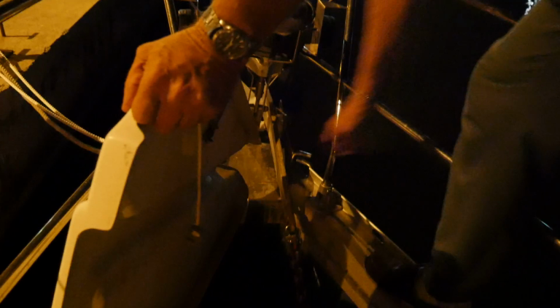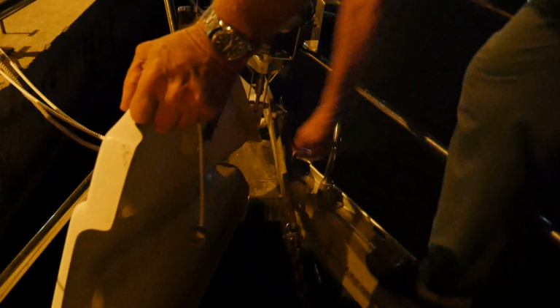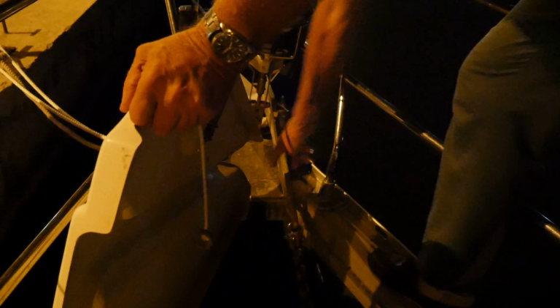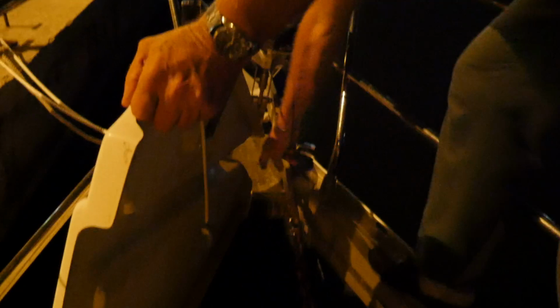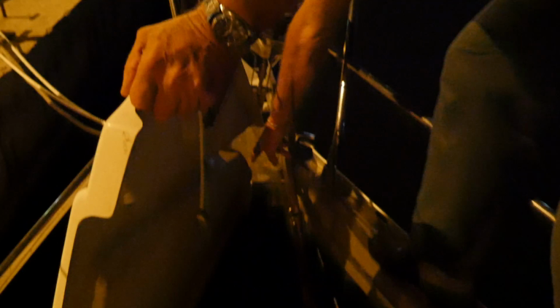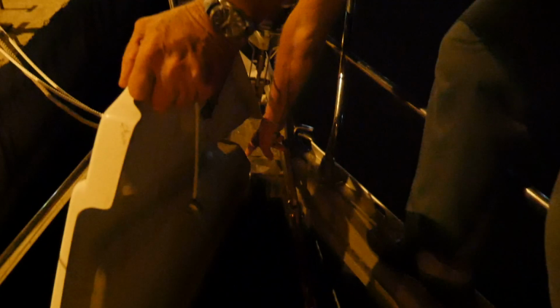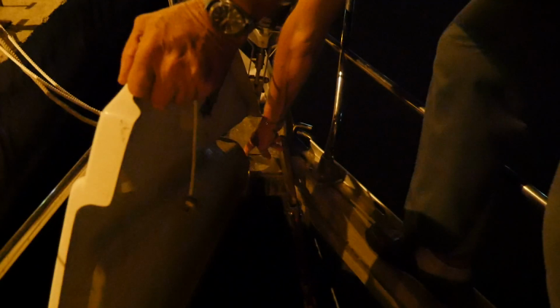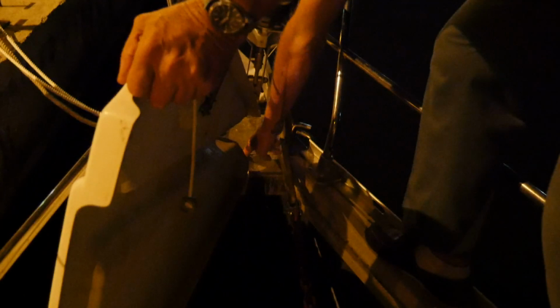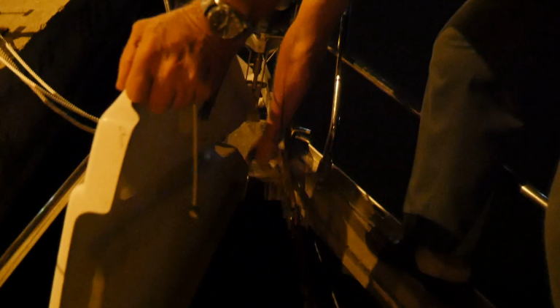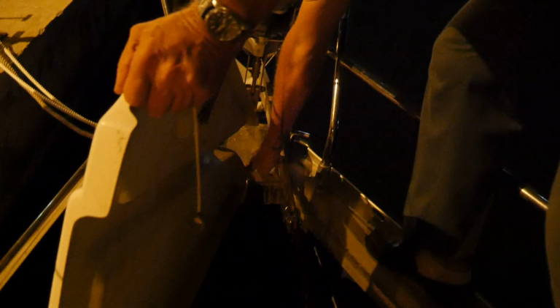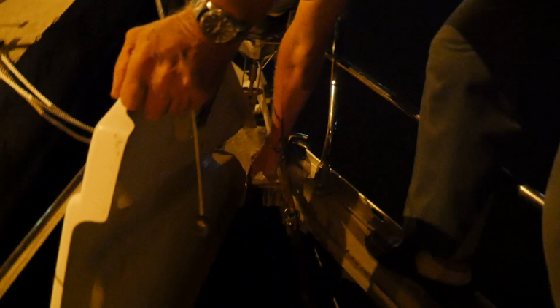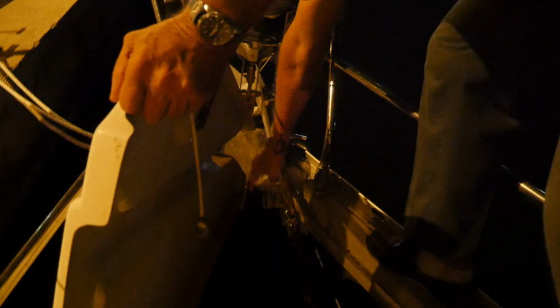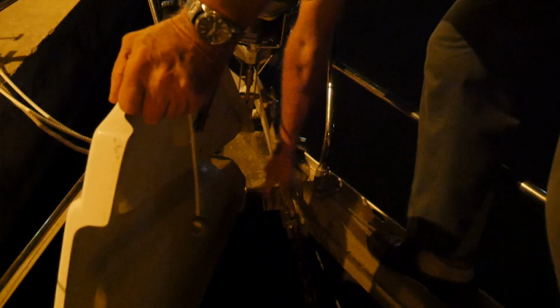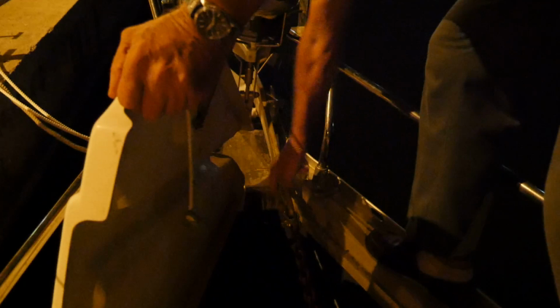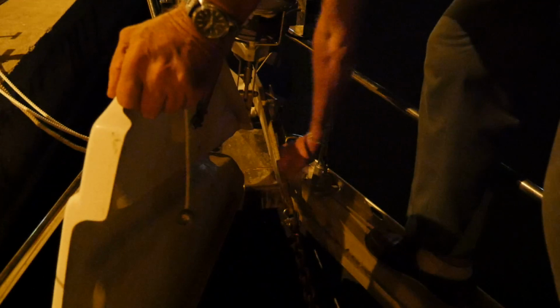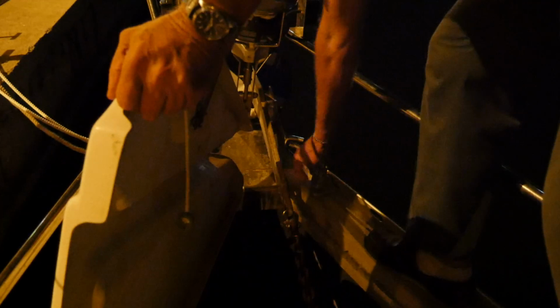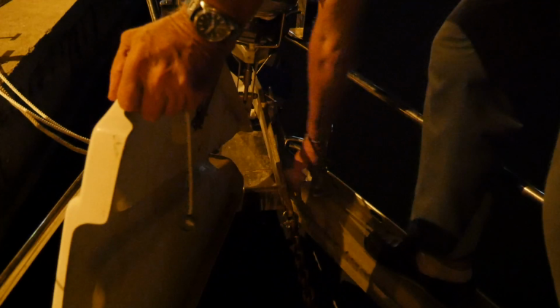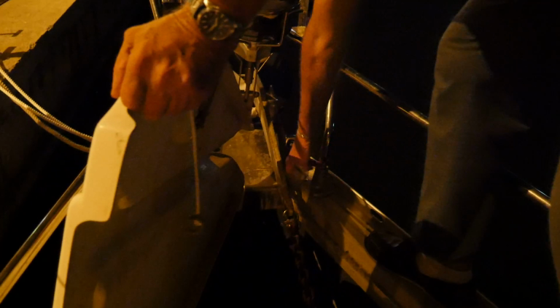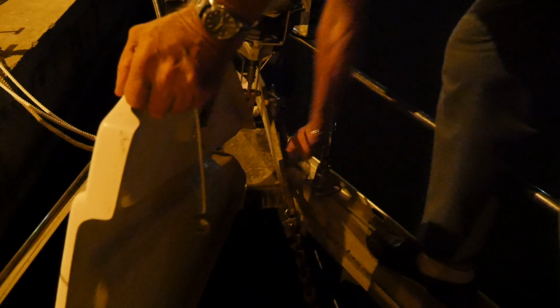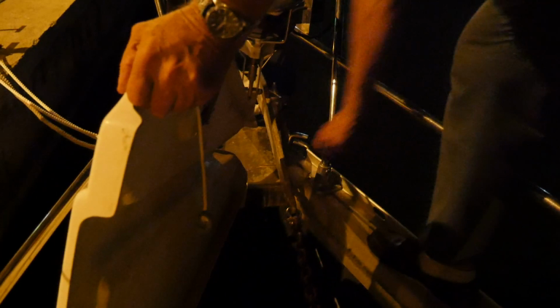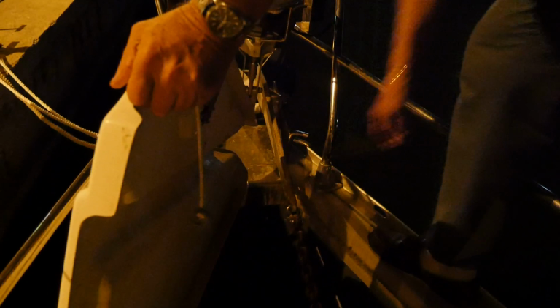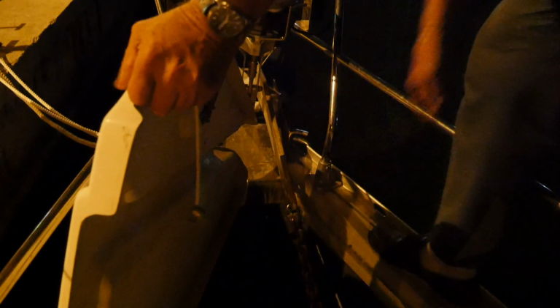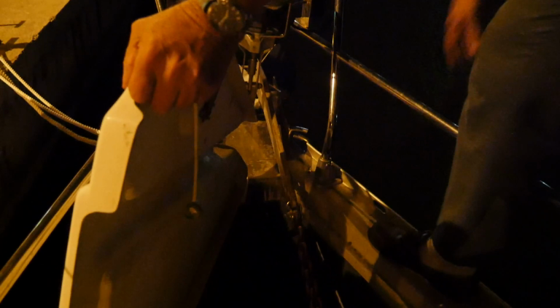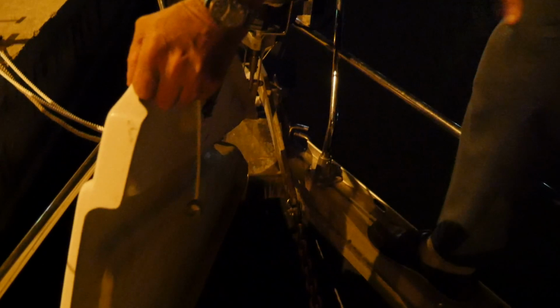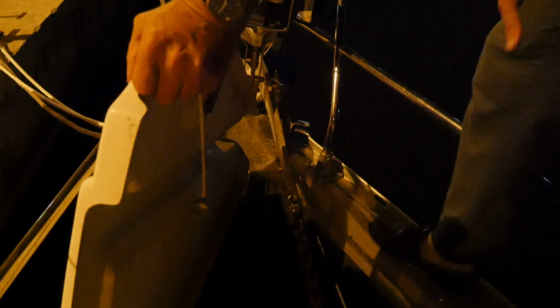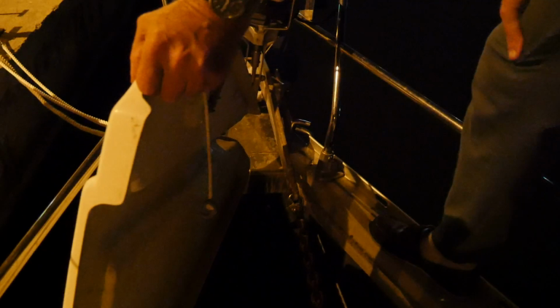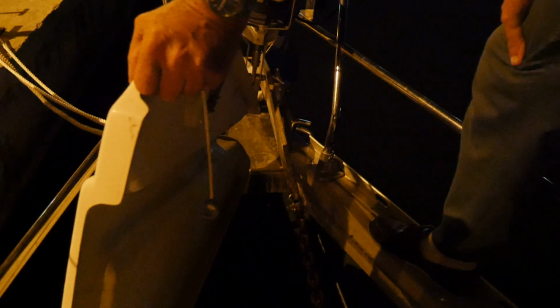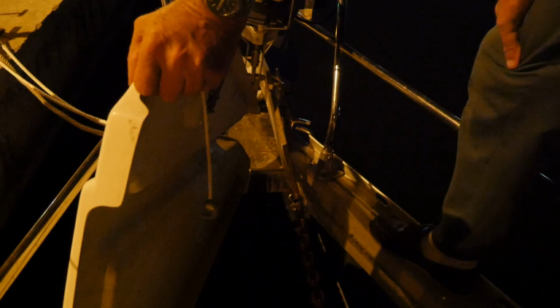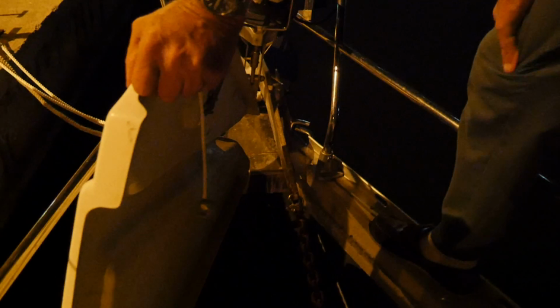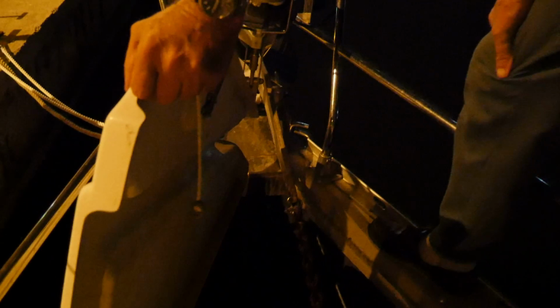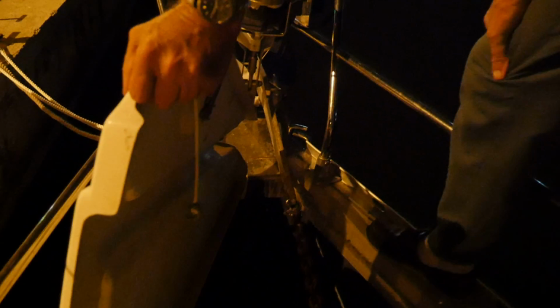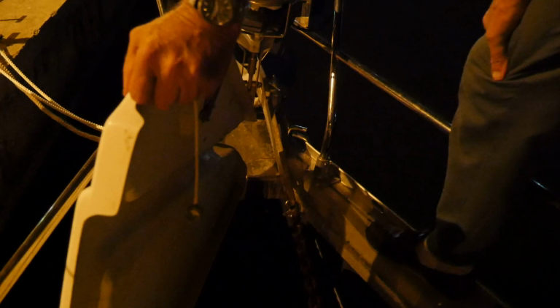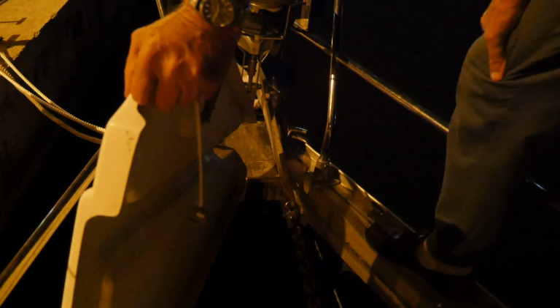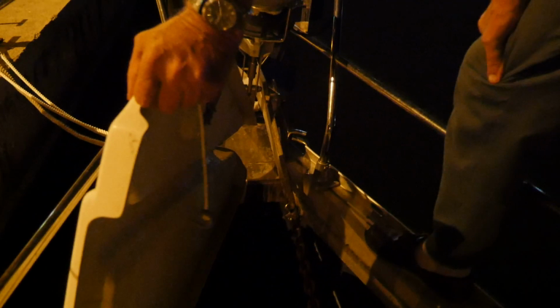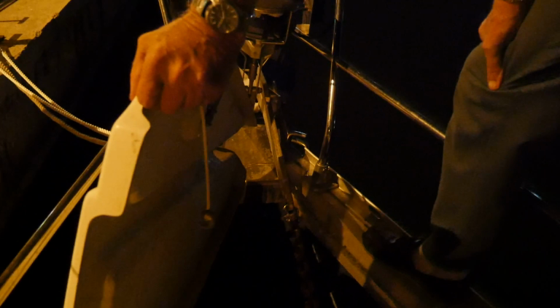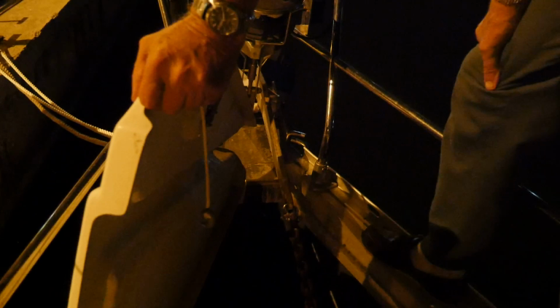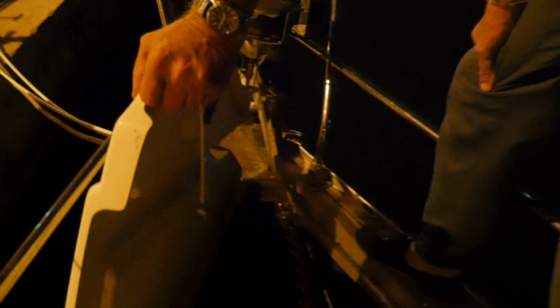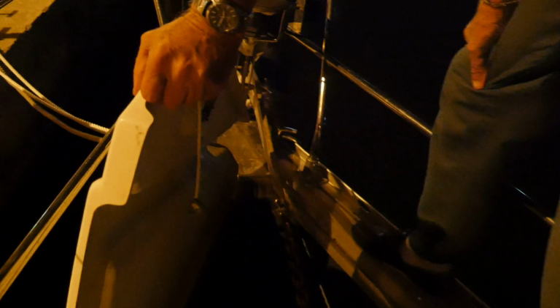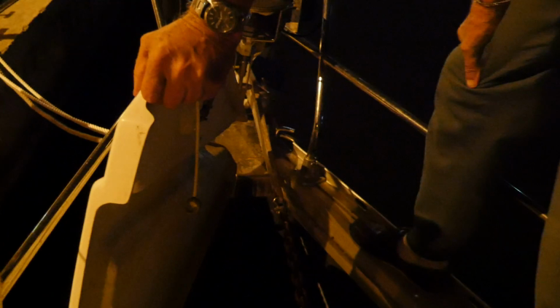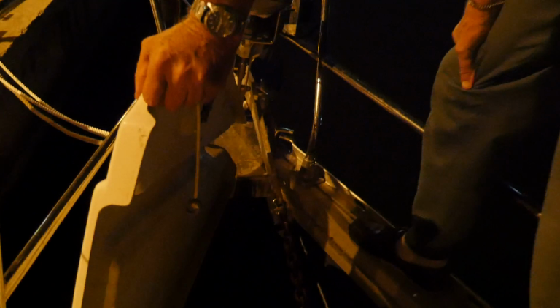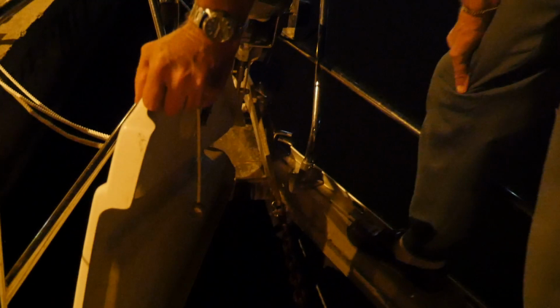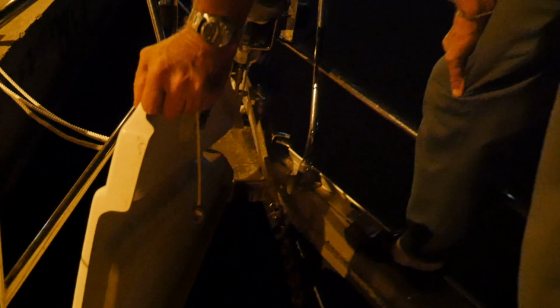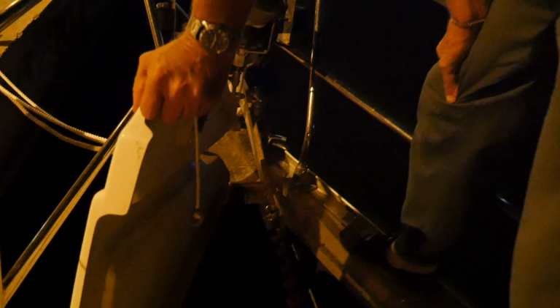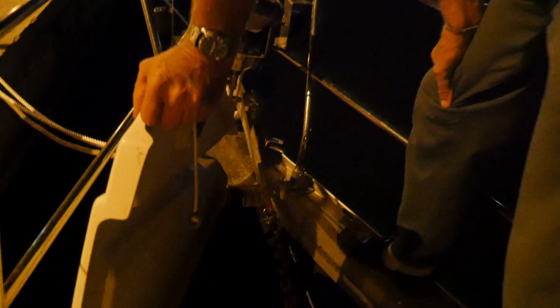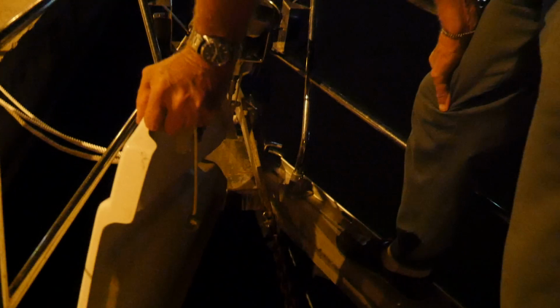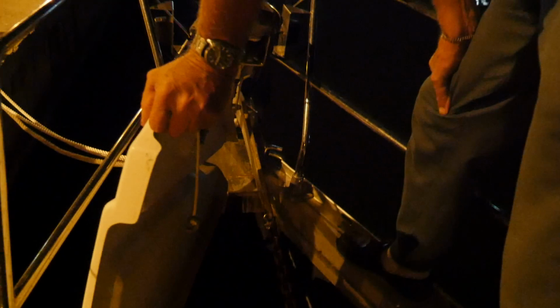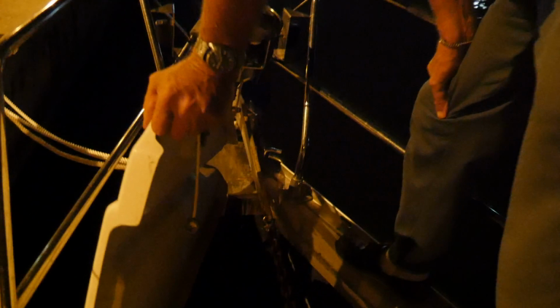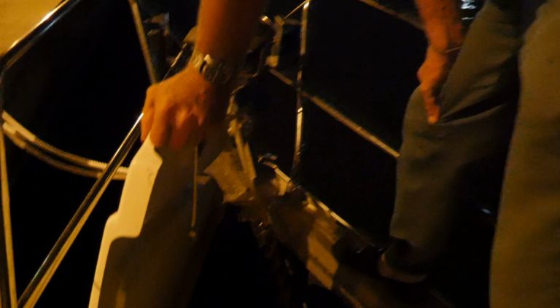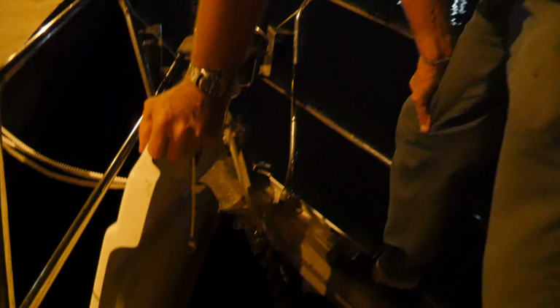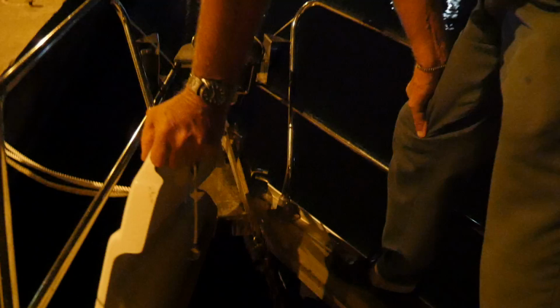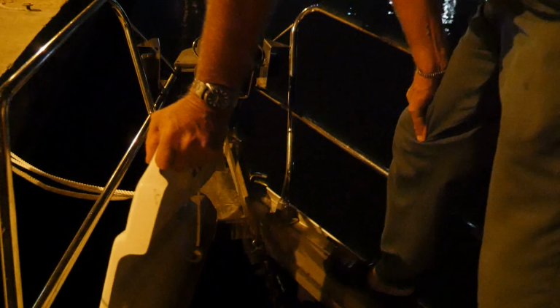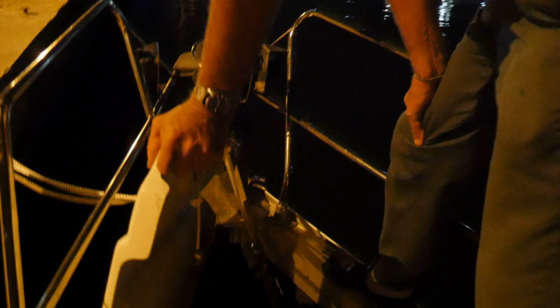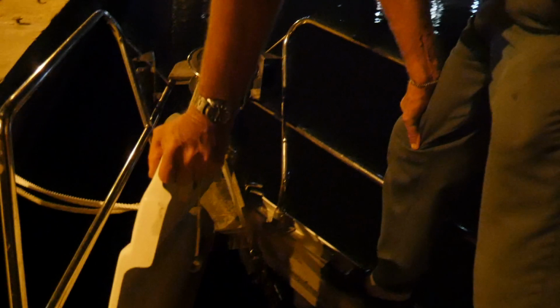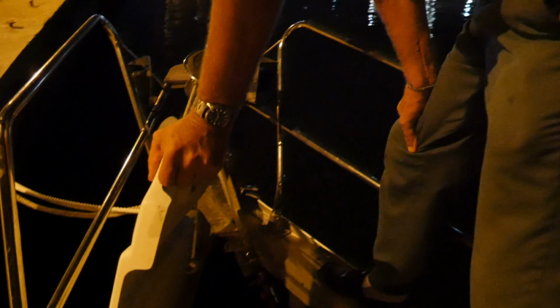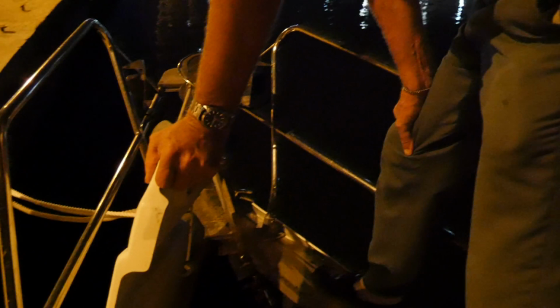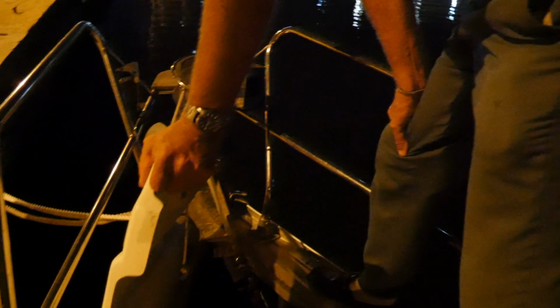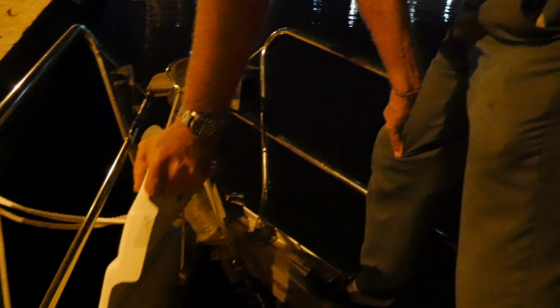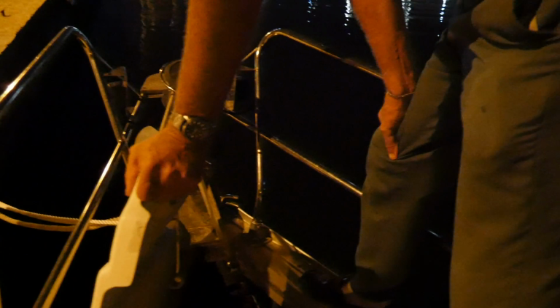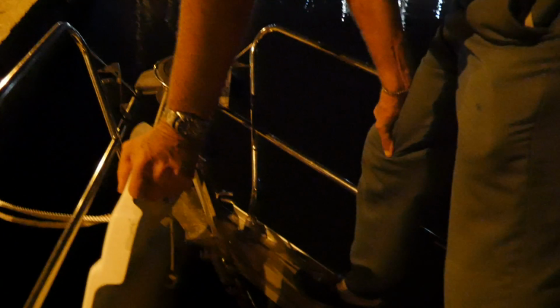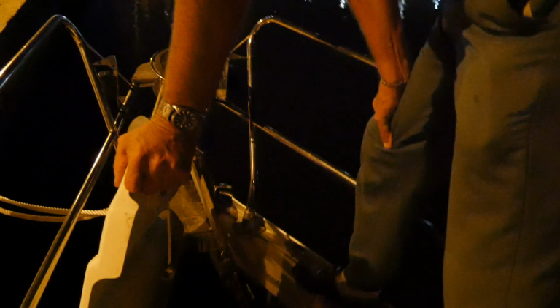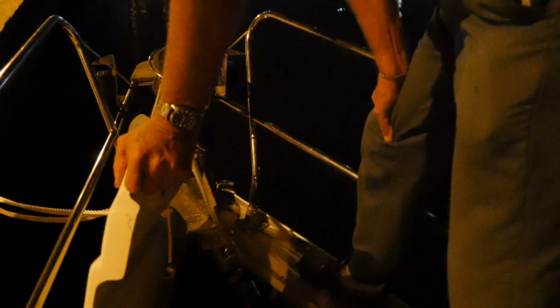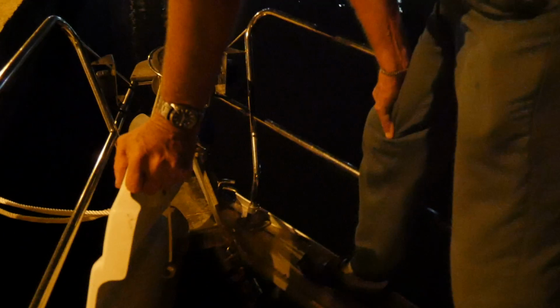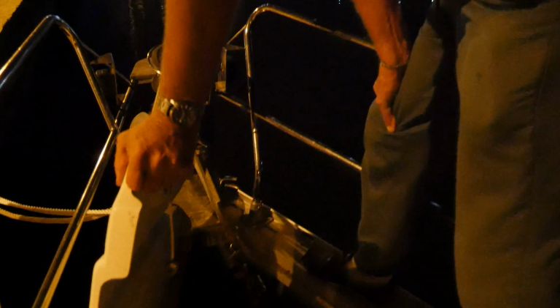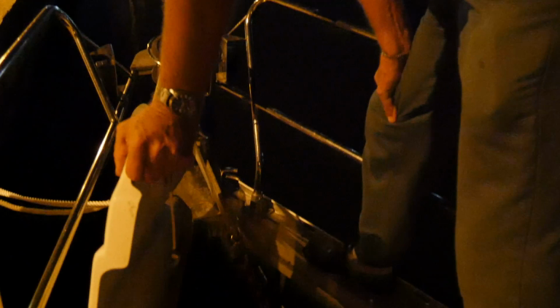So we put this steel plate in here and we stopped that problem — like a deck protector to protect the deck. Yes sir.